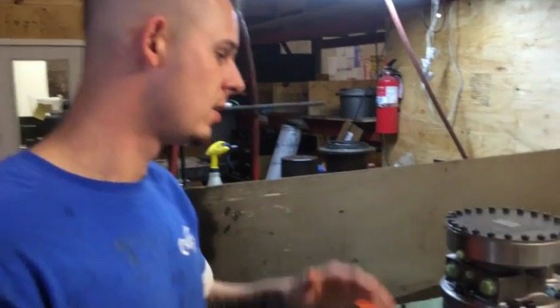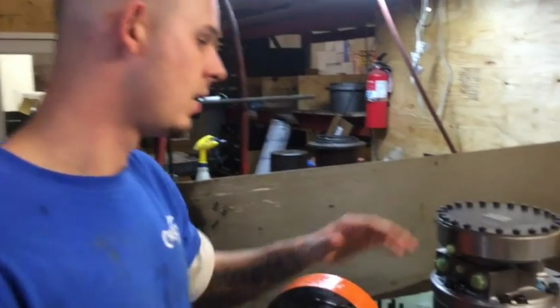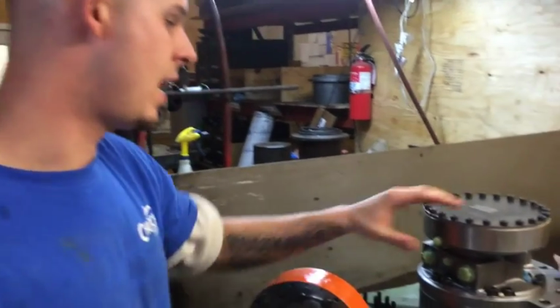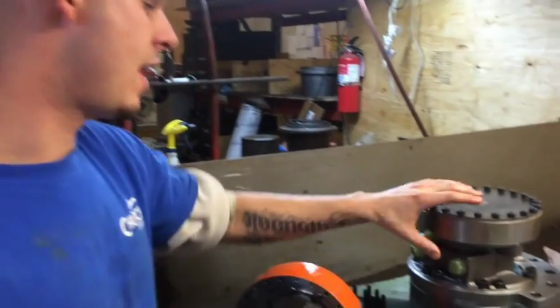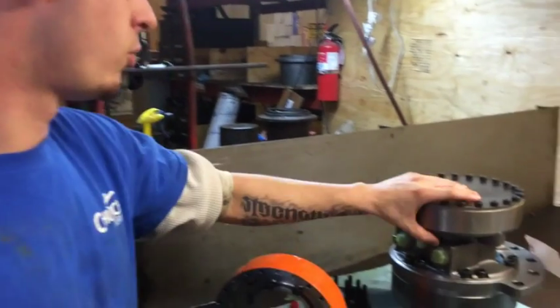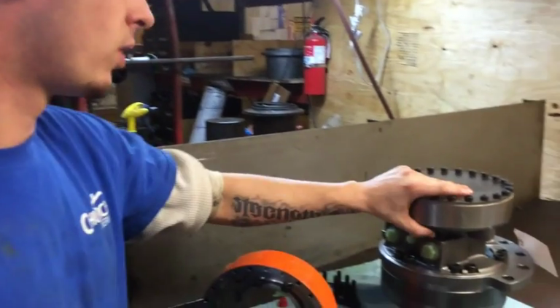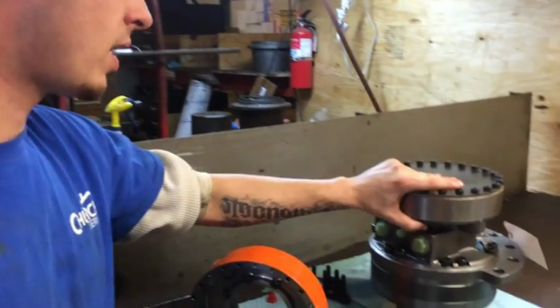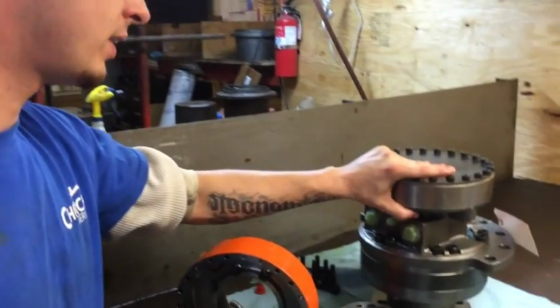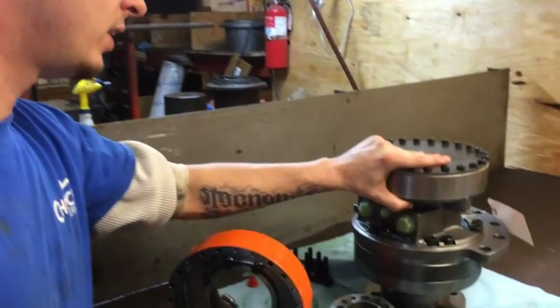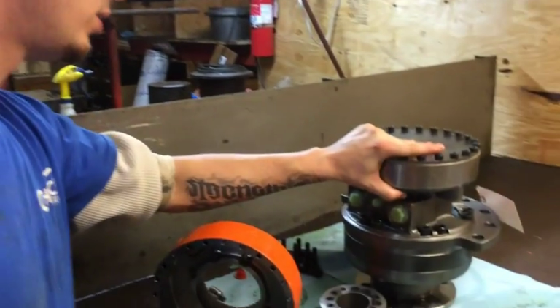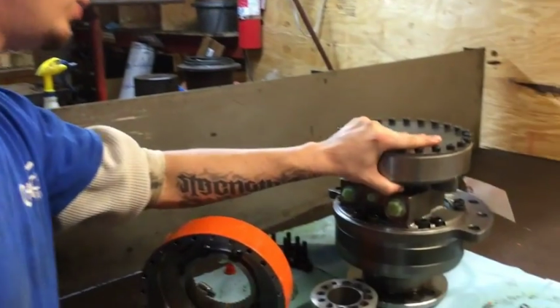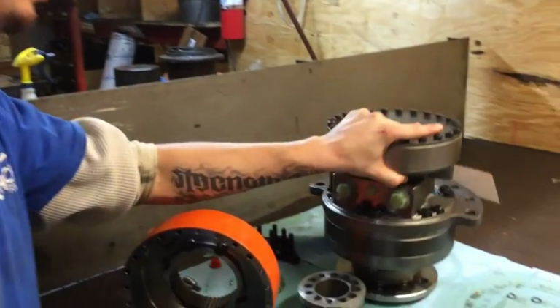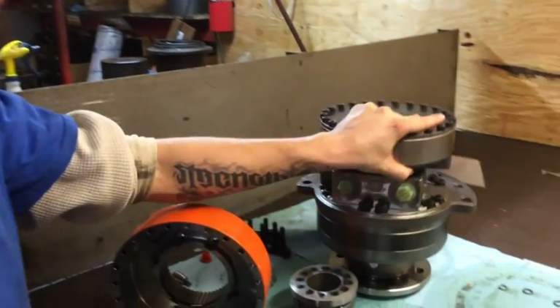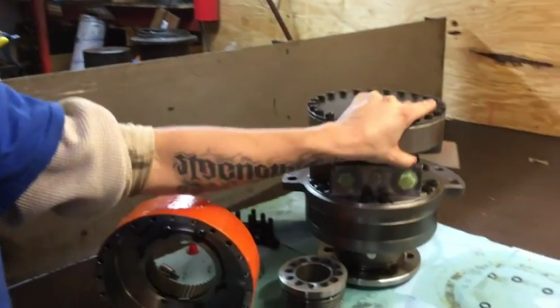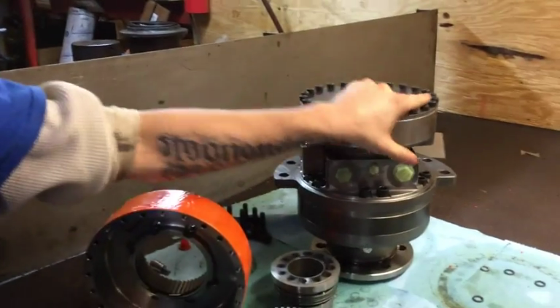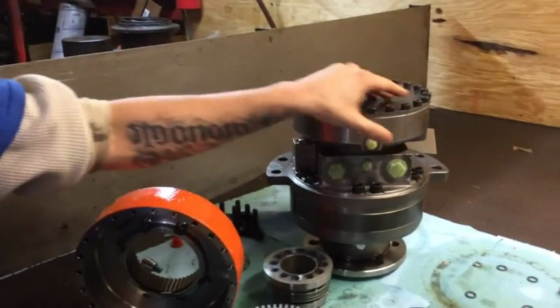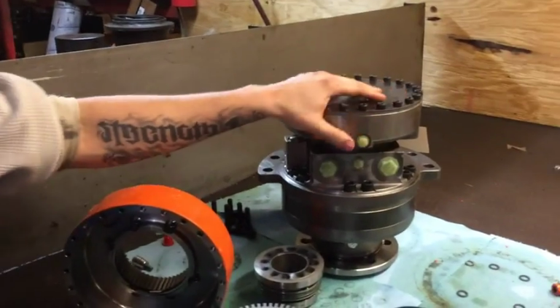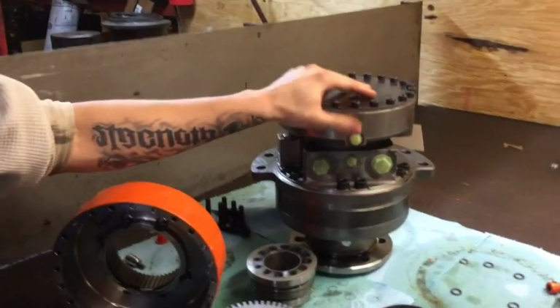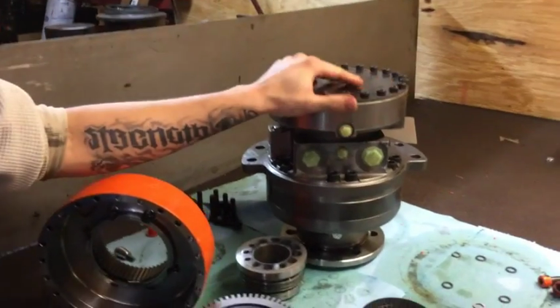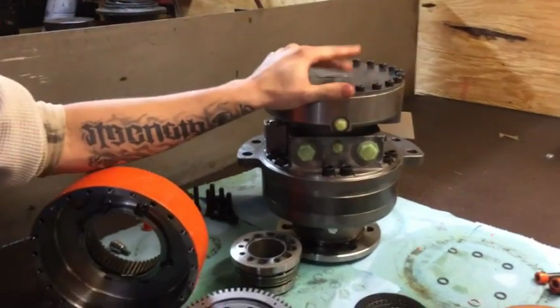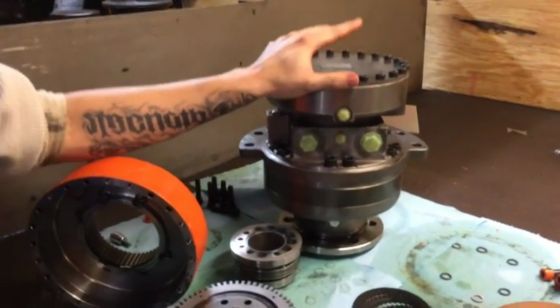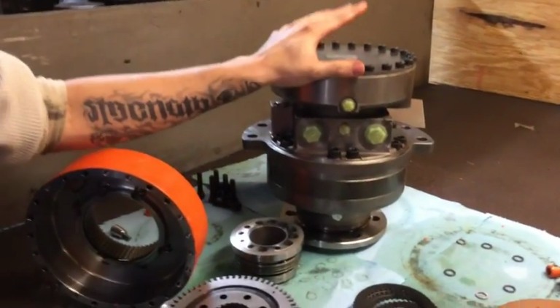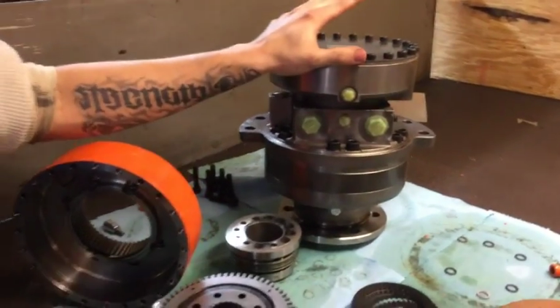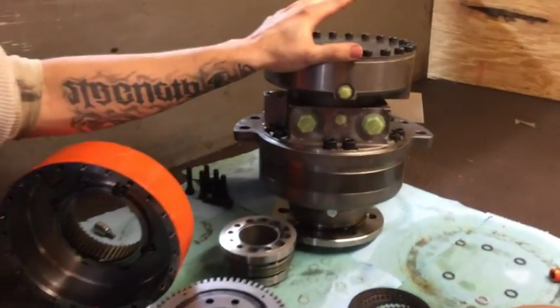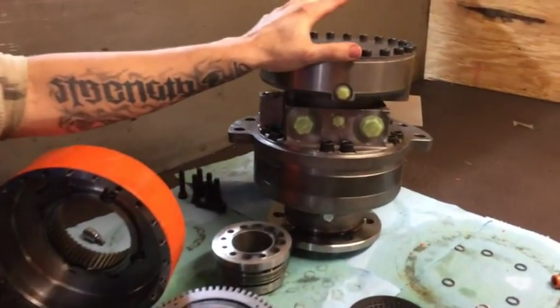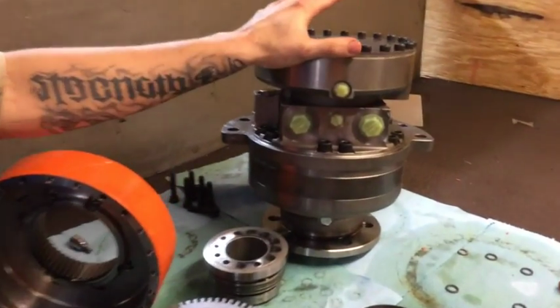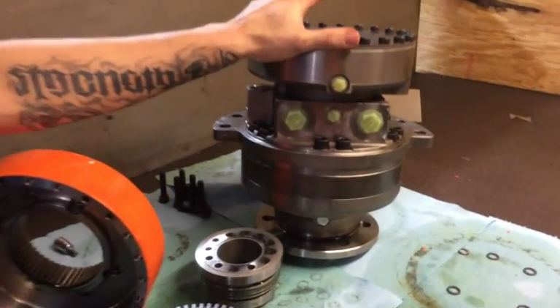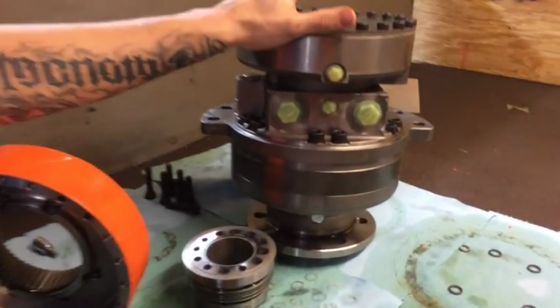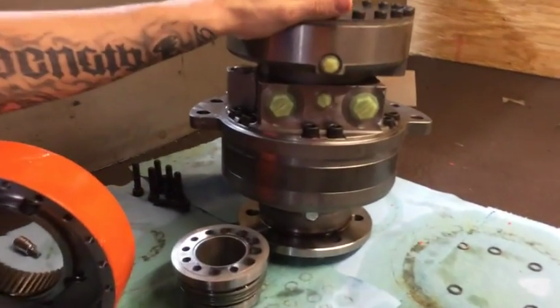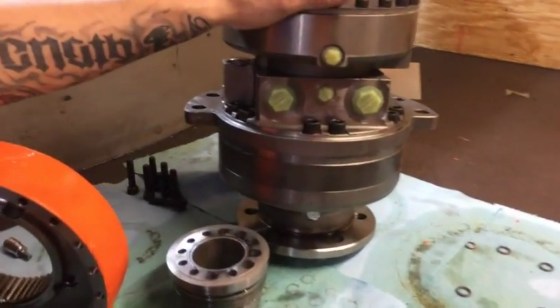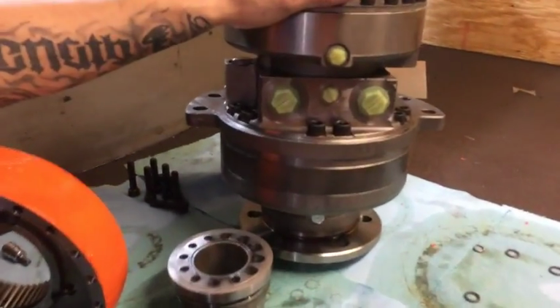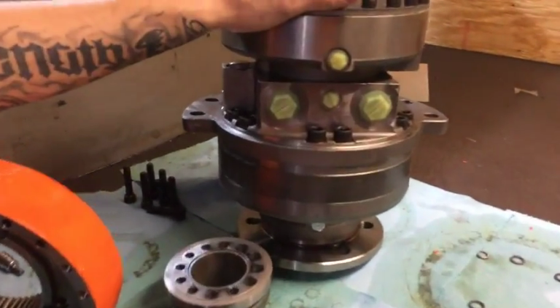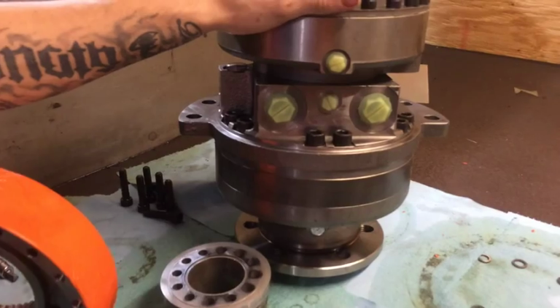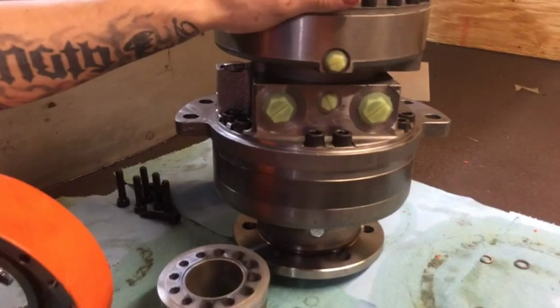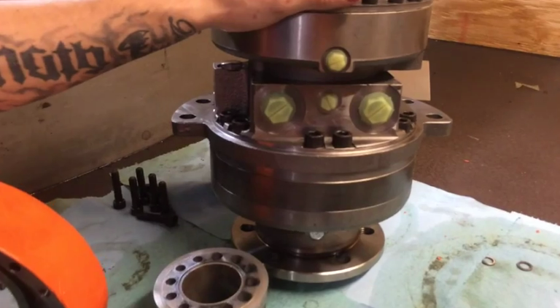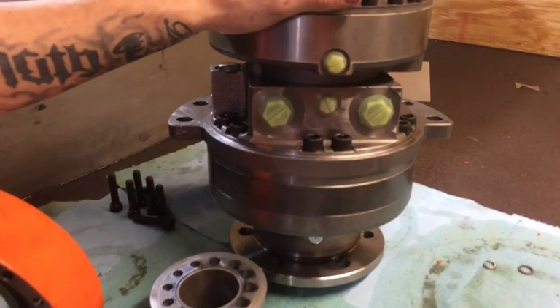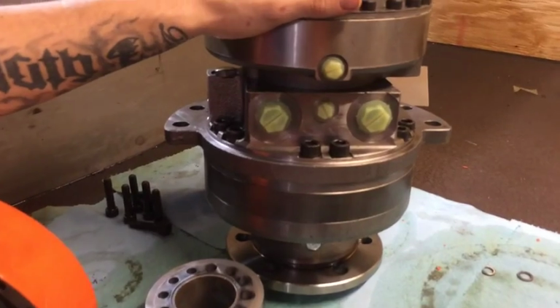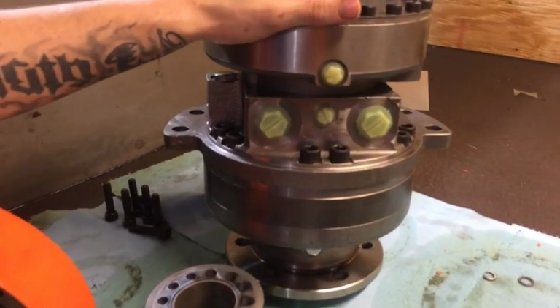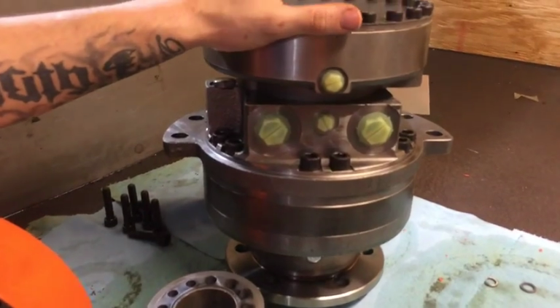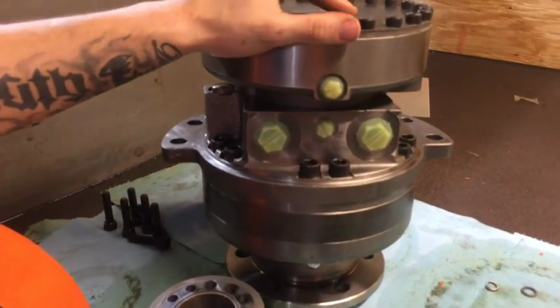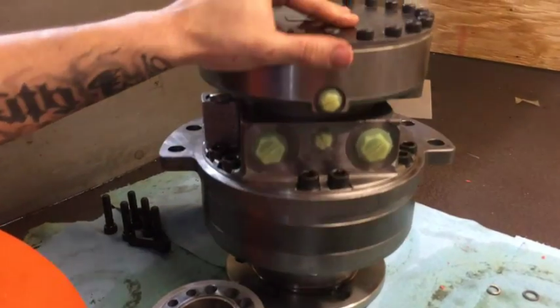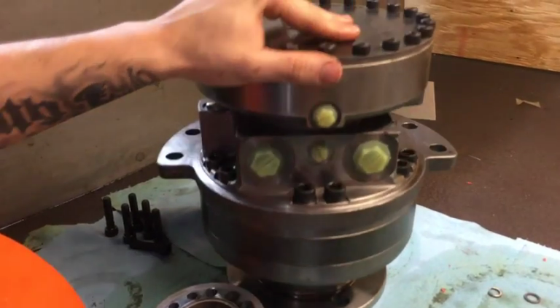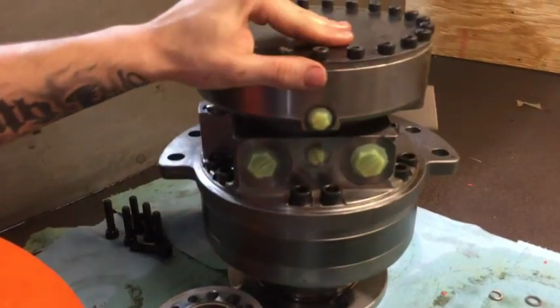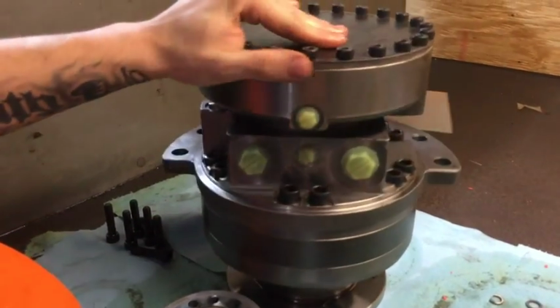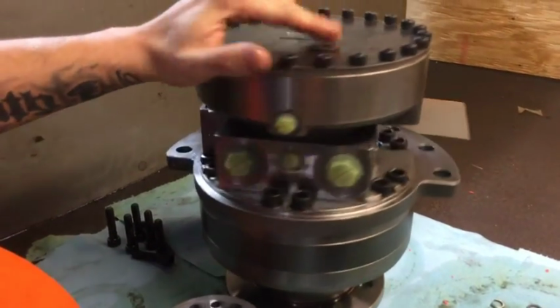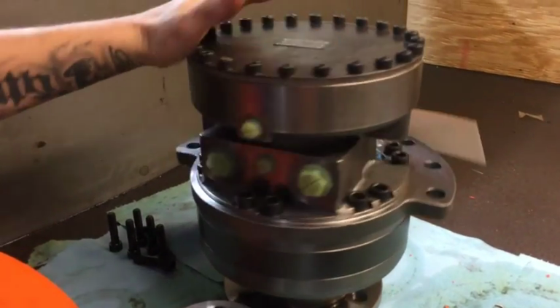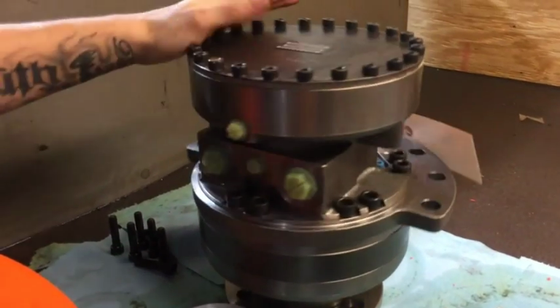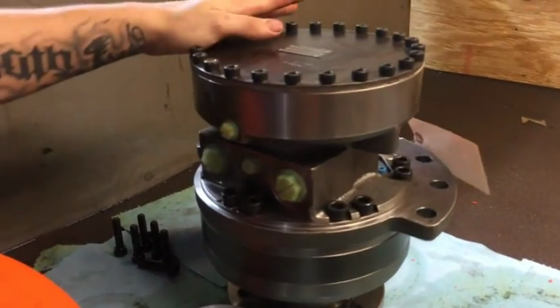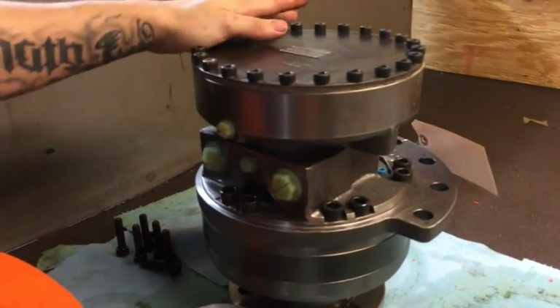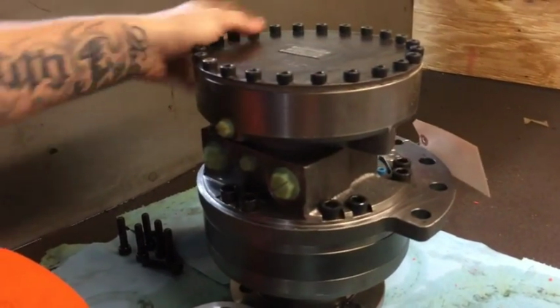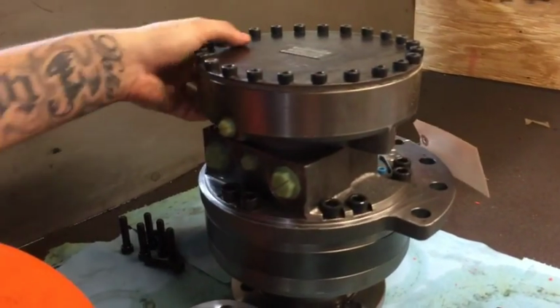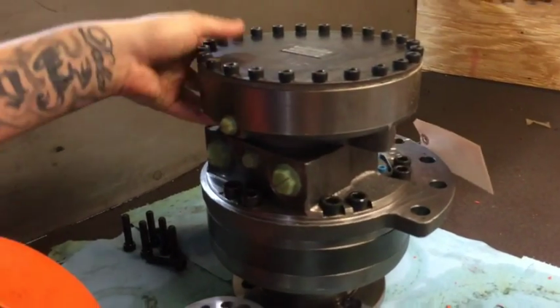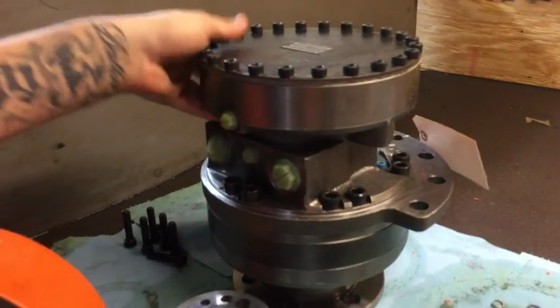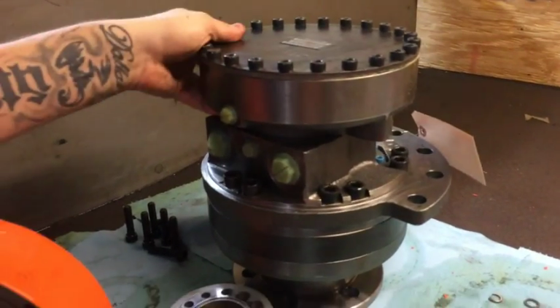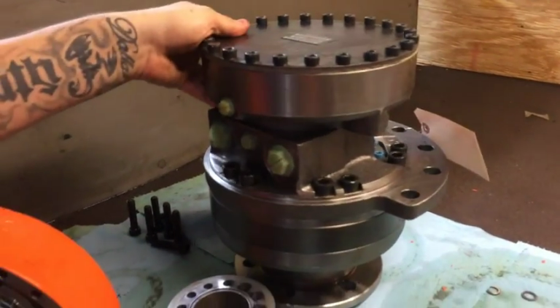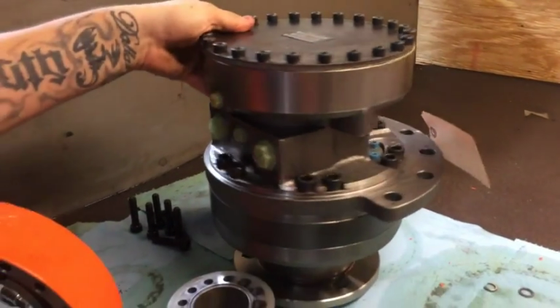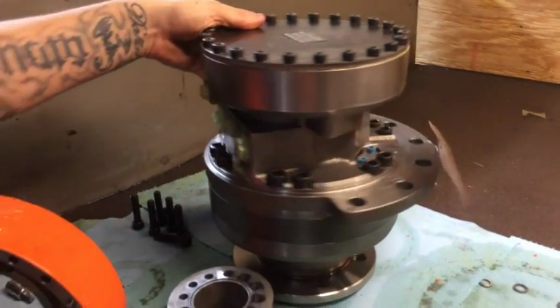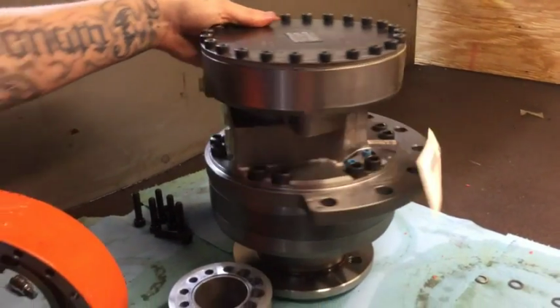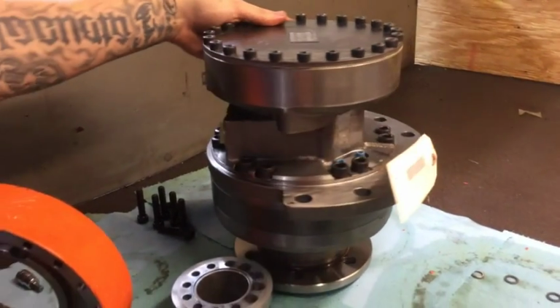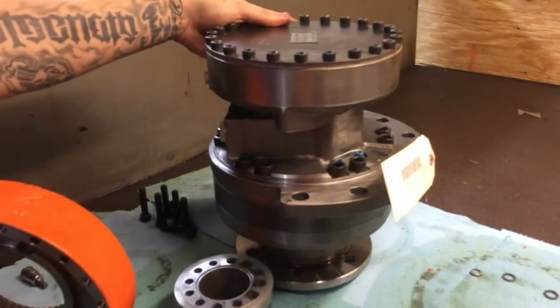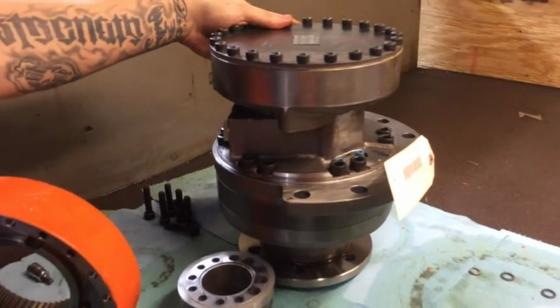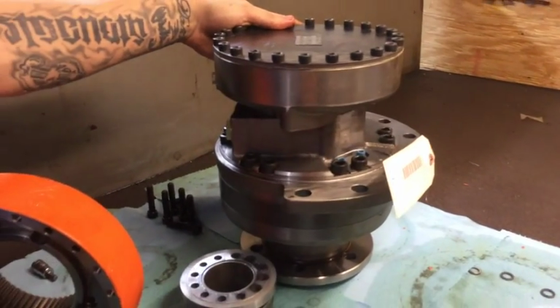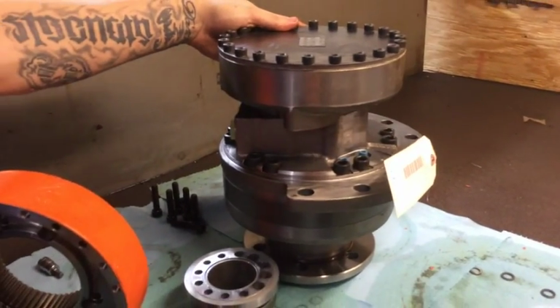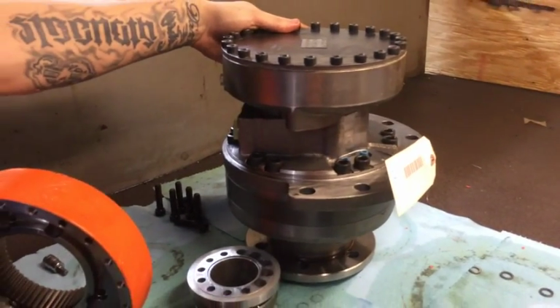I have one on here fully assembled just for reference so you can see. If your drive looks like this, that's most likely what I'm talking about today.